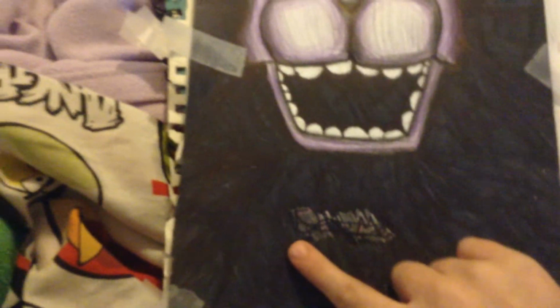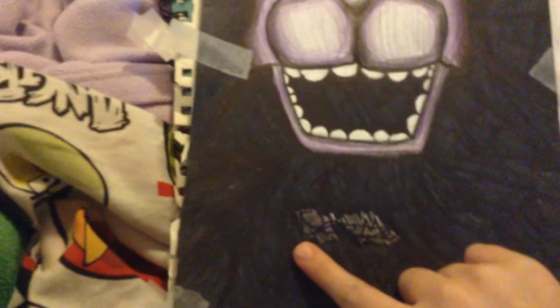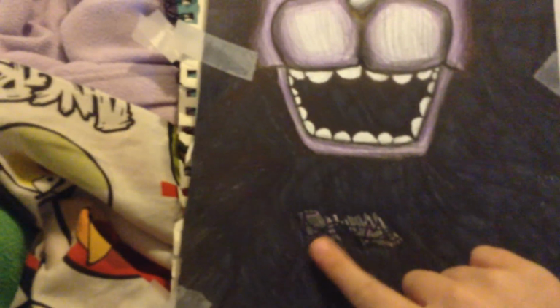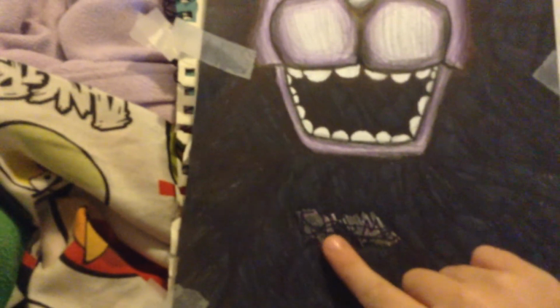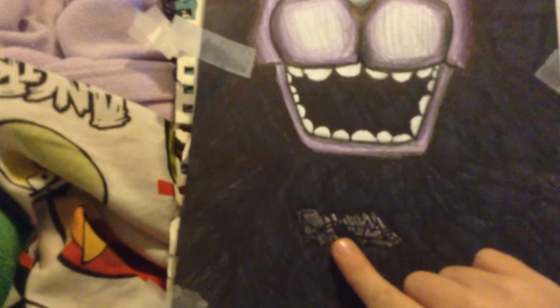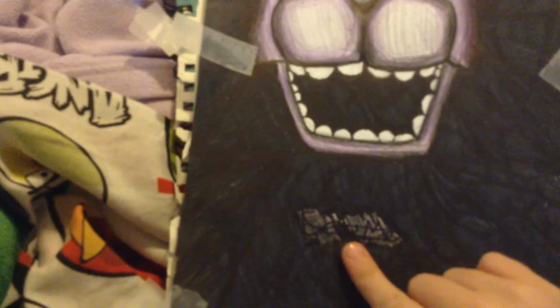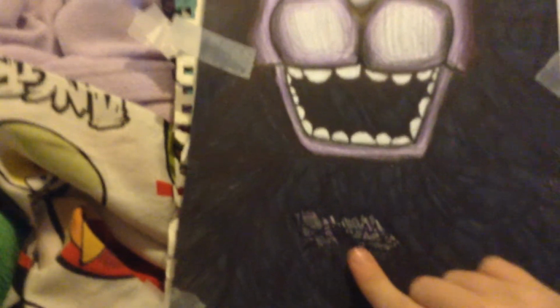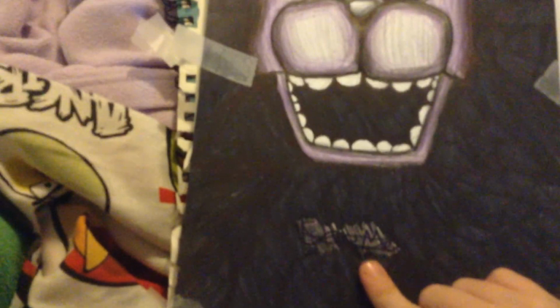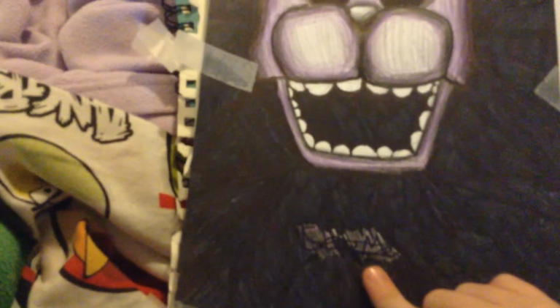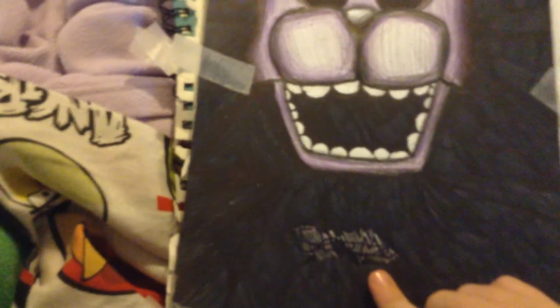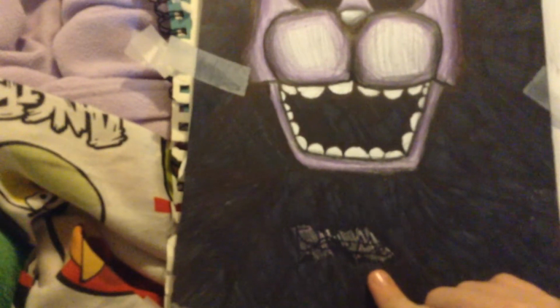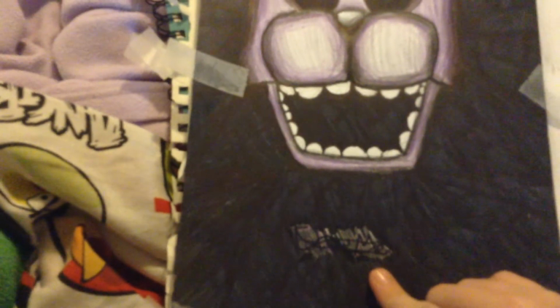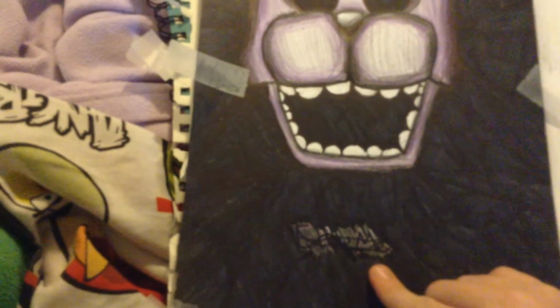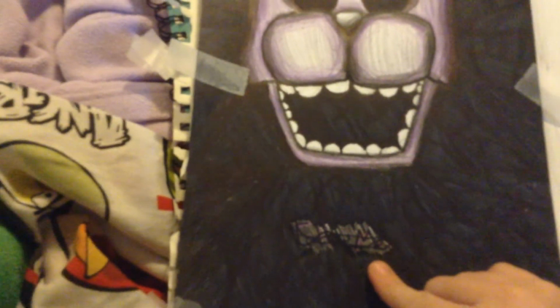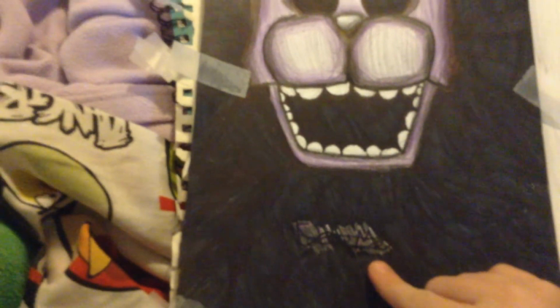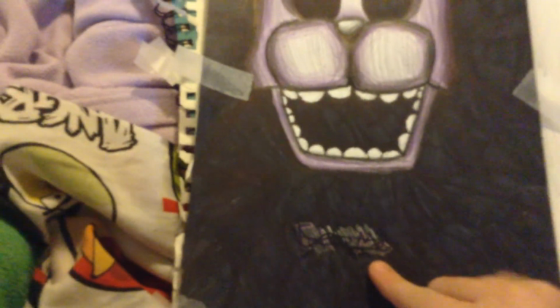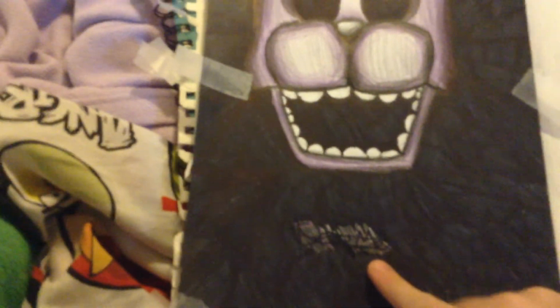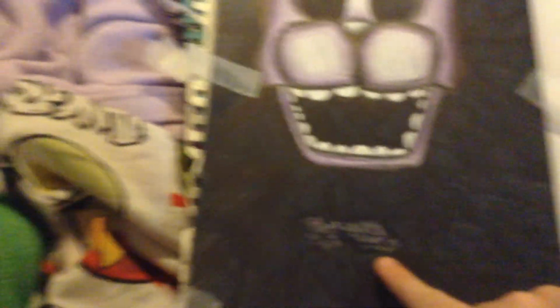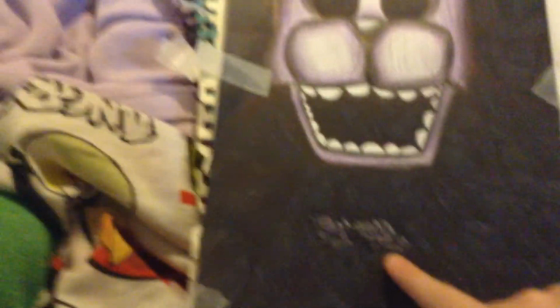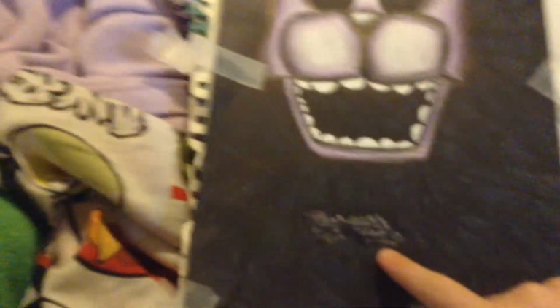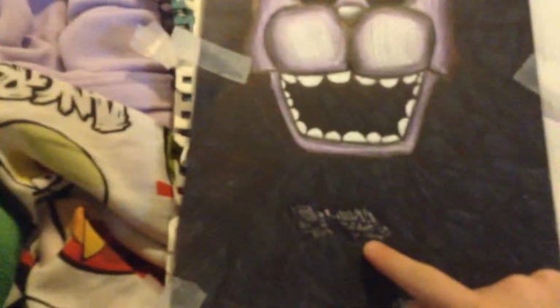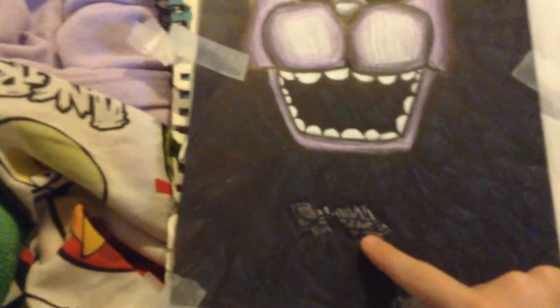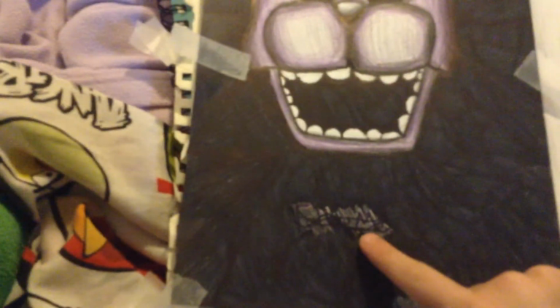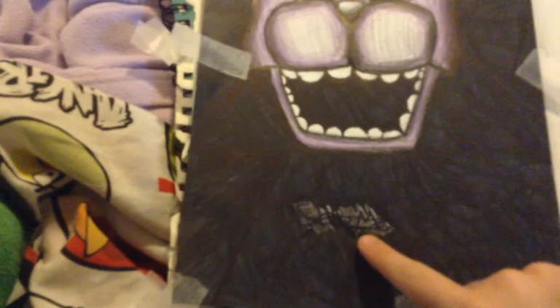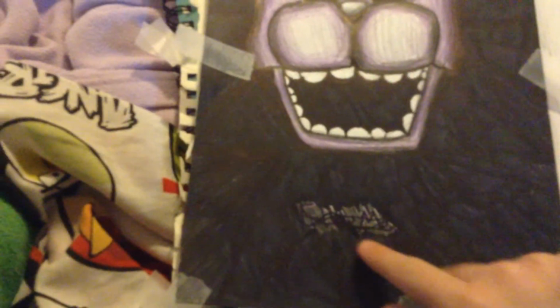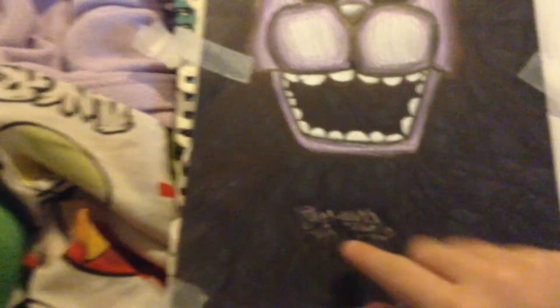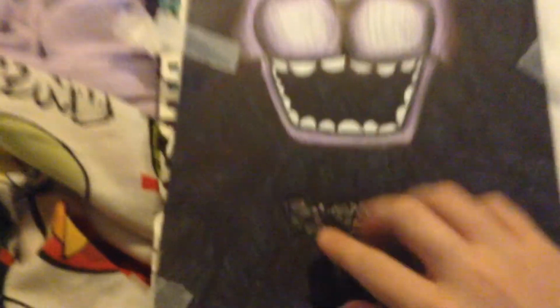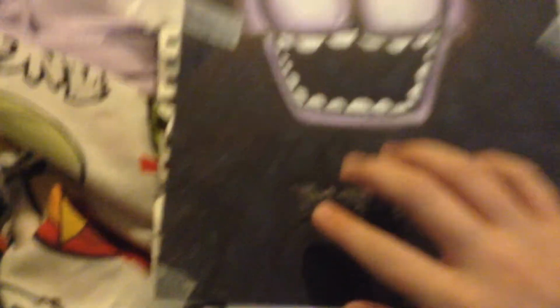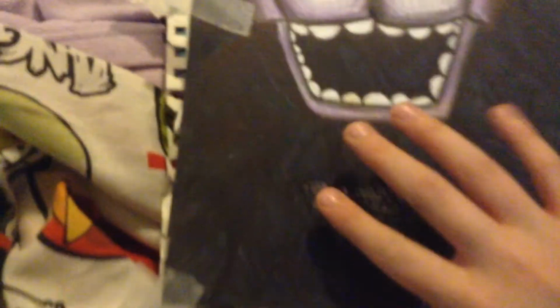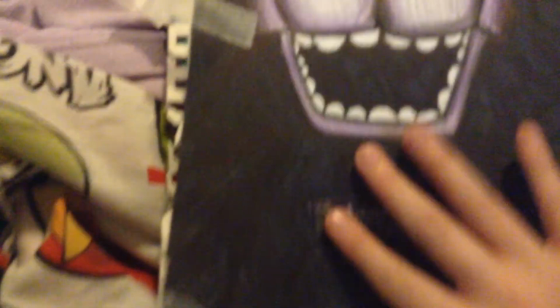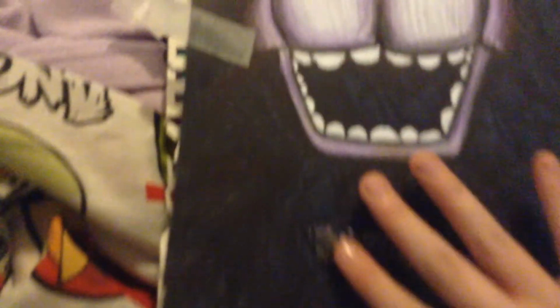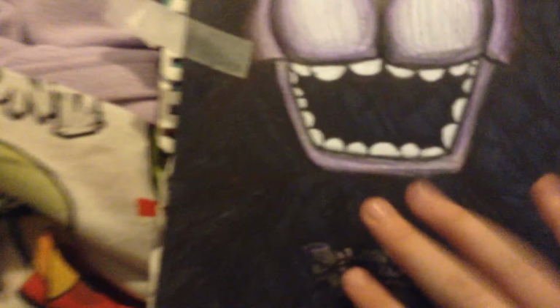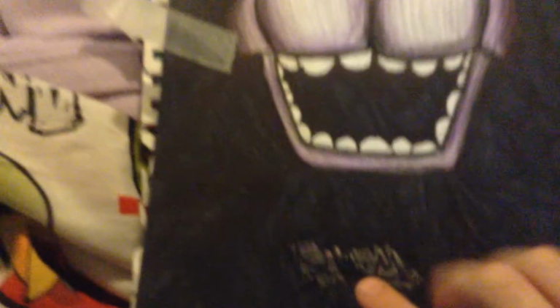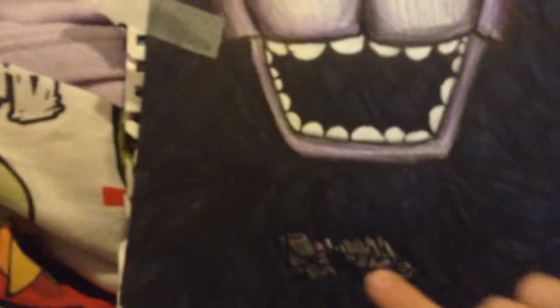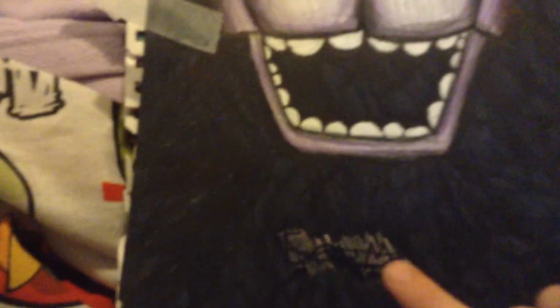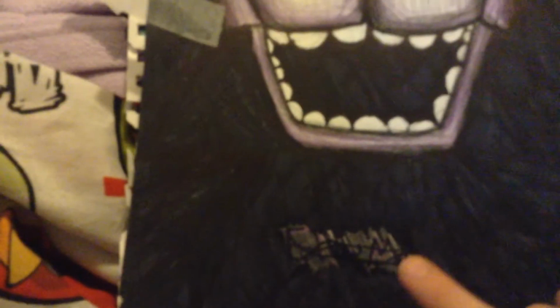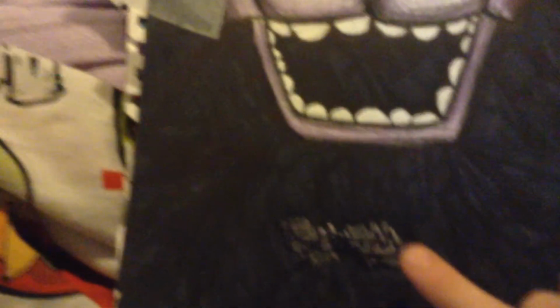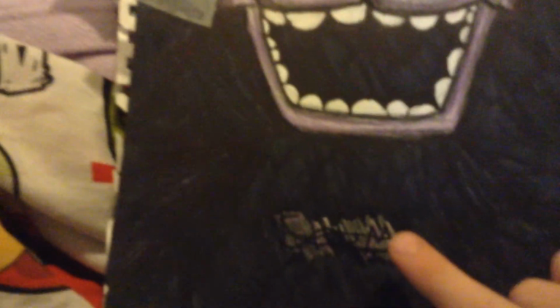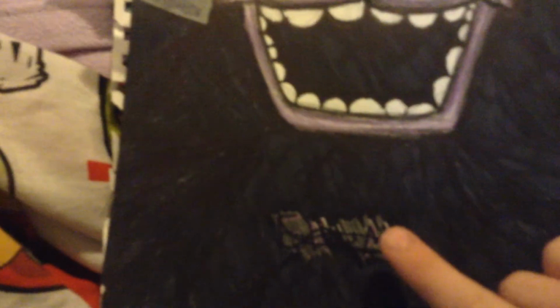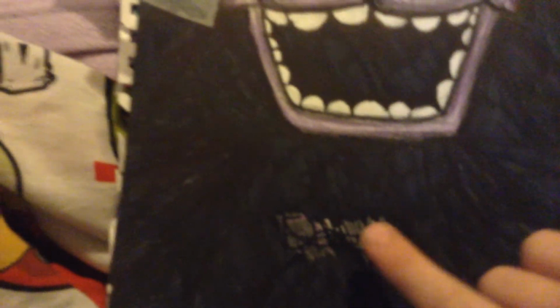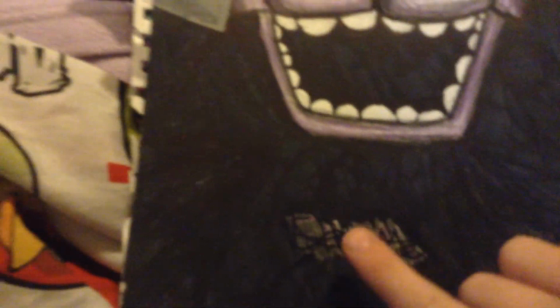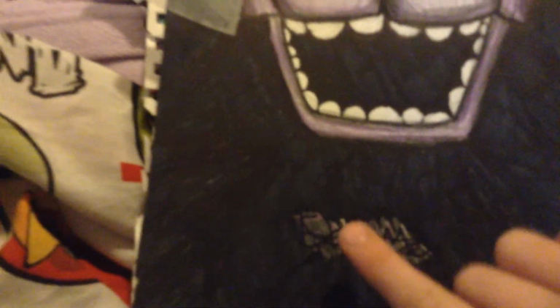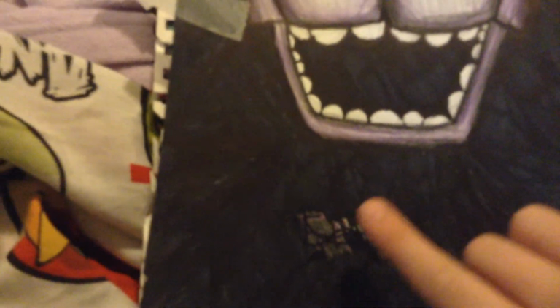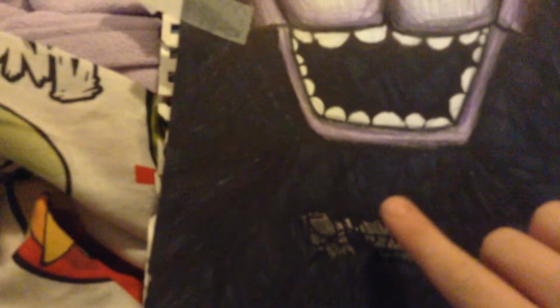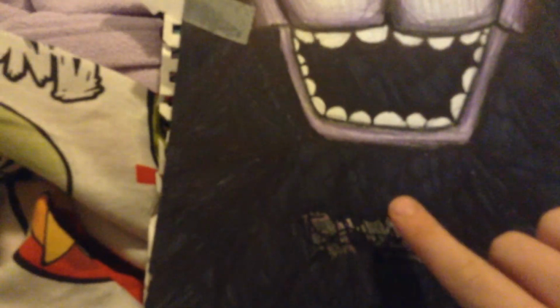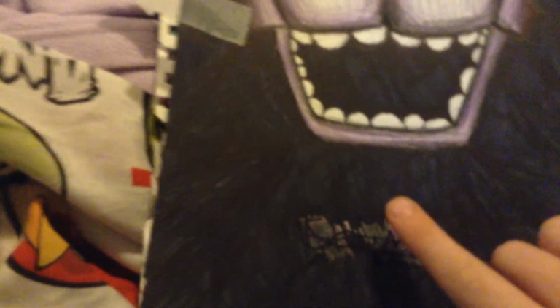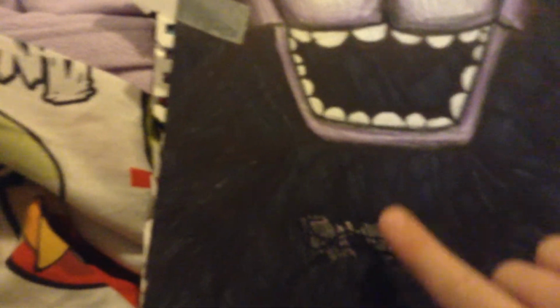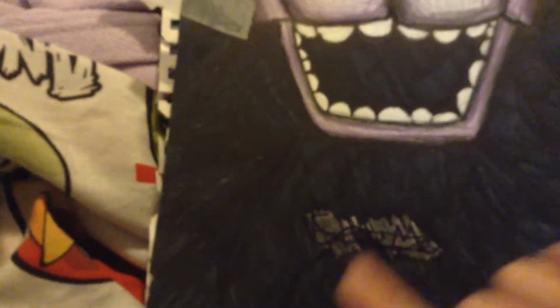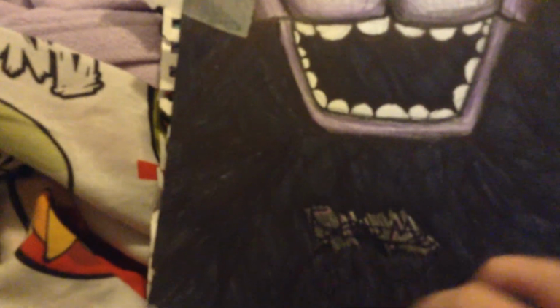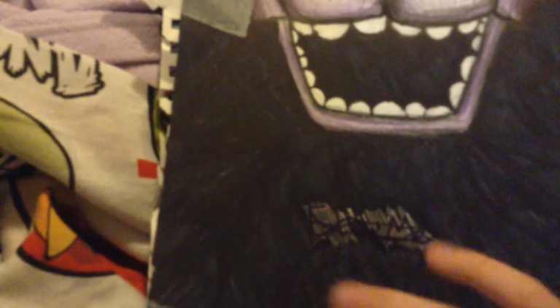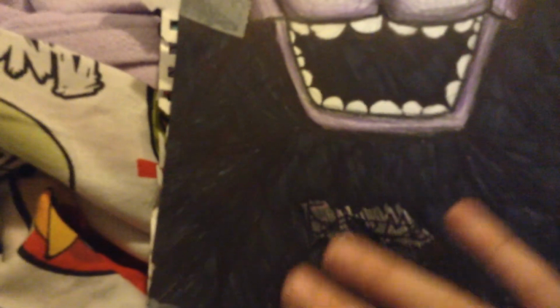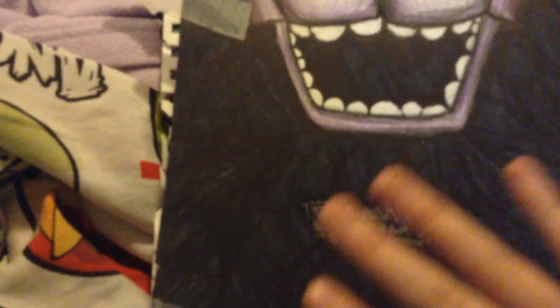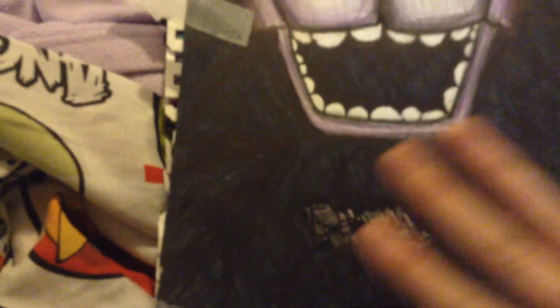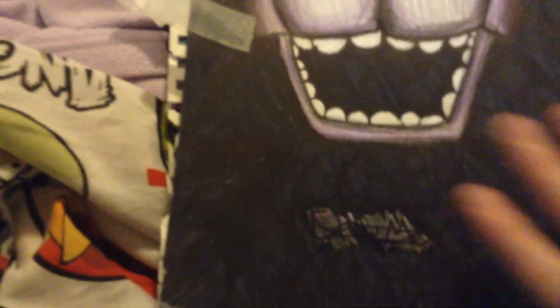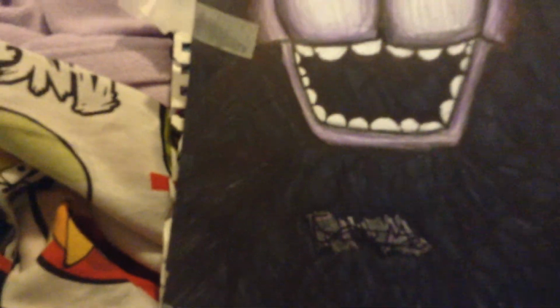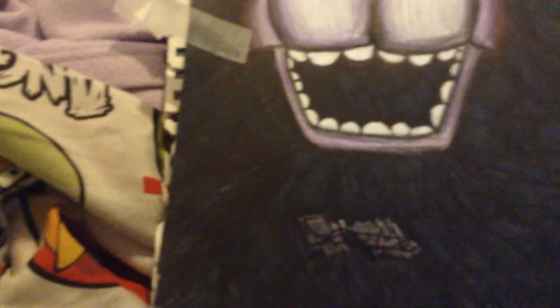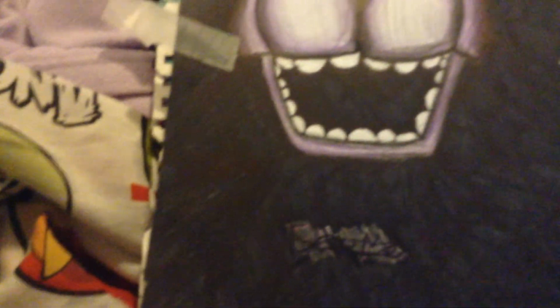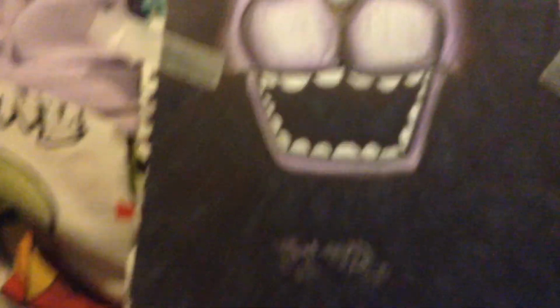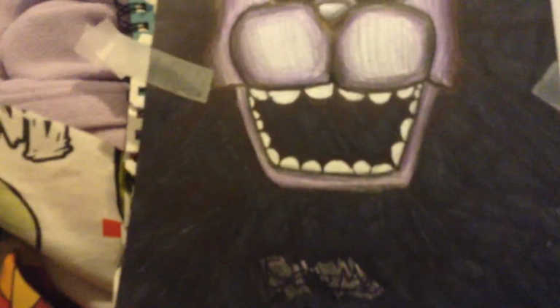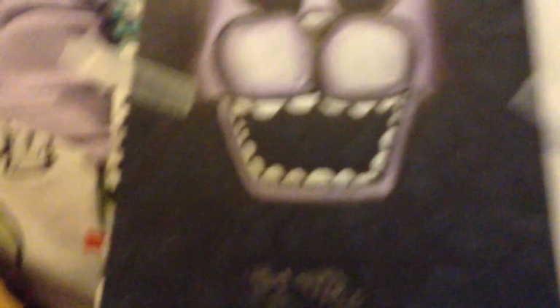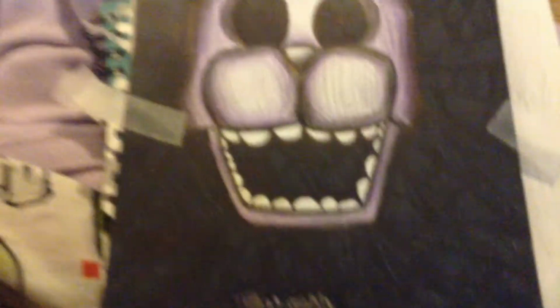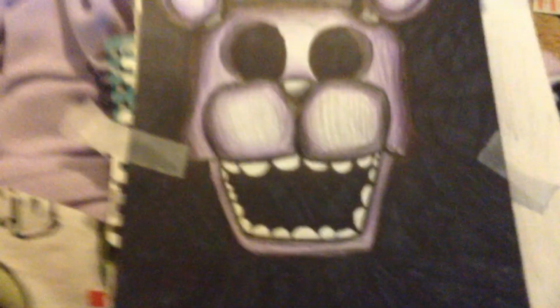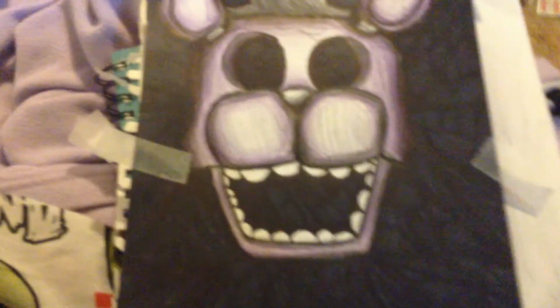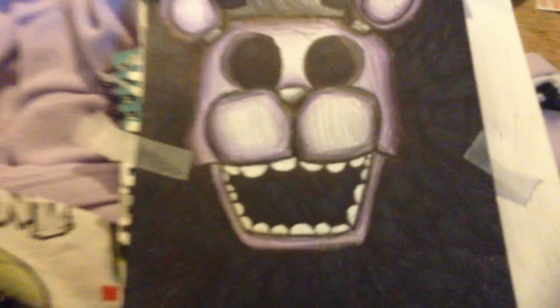And it's supposed to say 'follow me,' but I messed up. Can't really see it. But it says like 'stop, no, stop.'